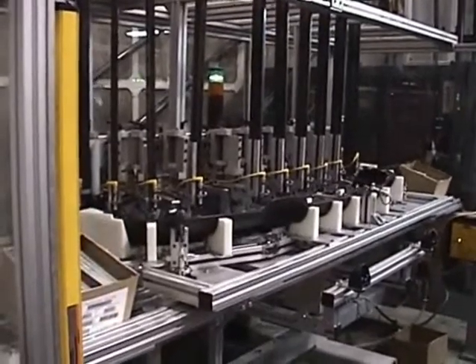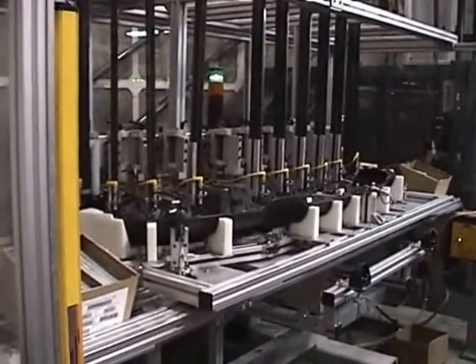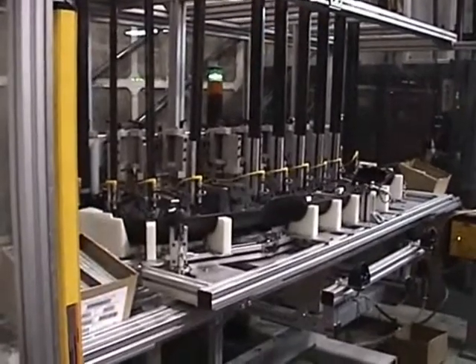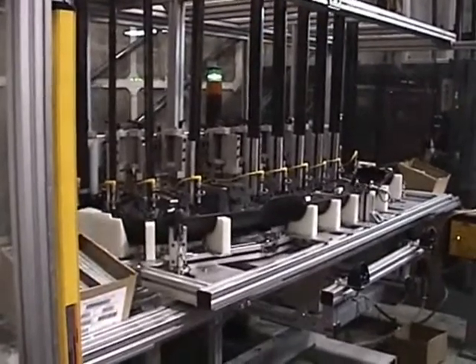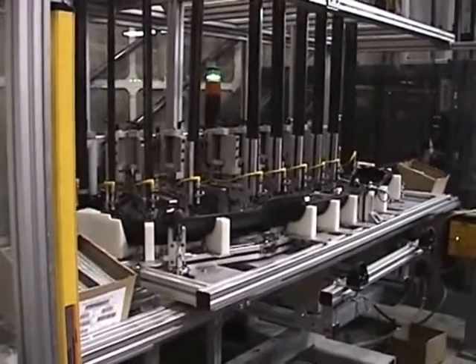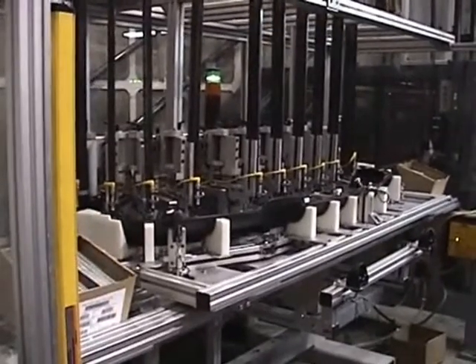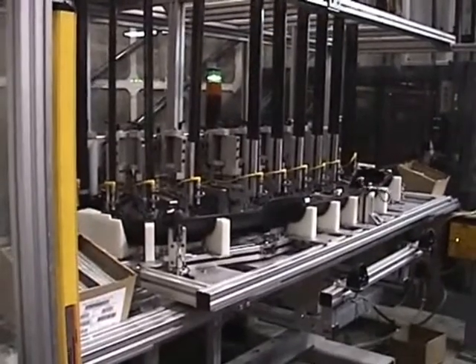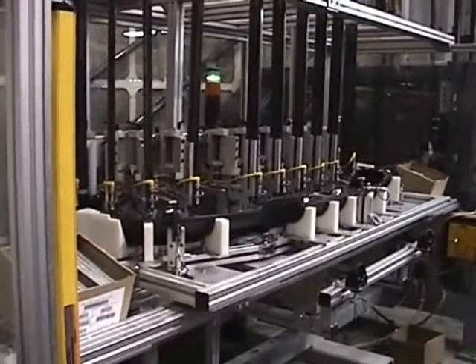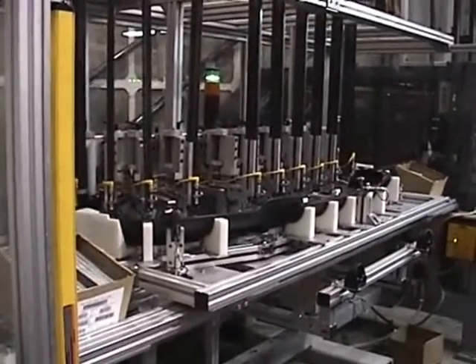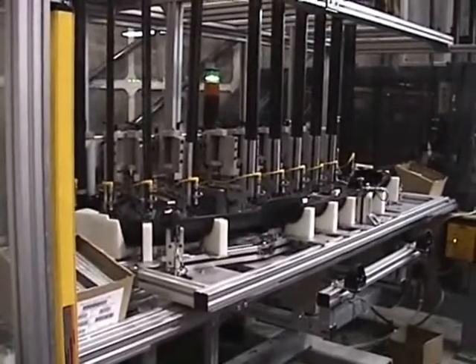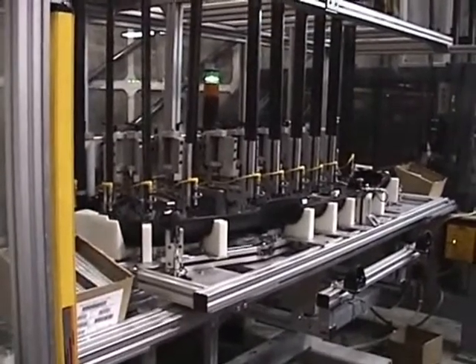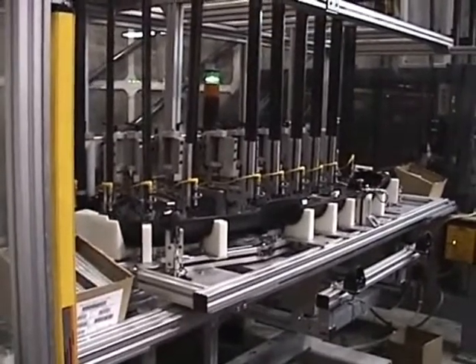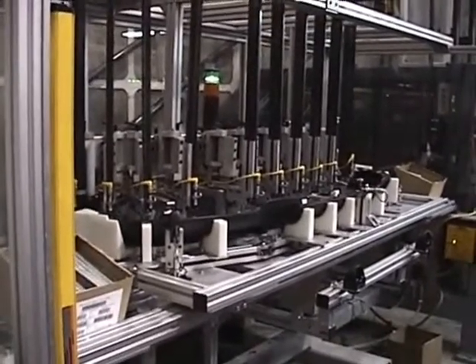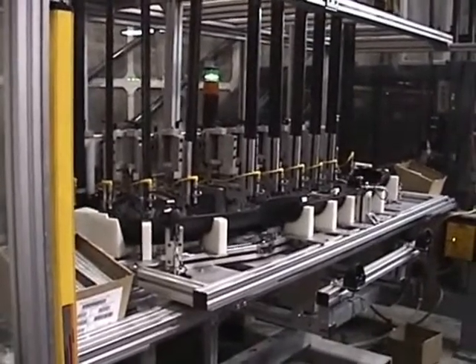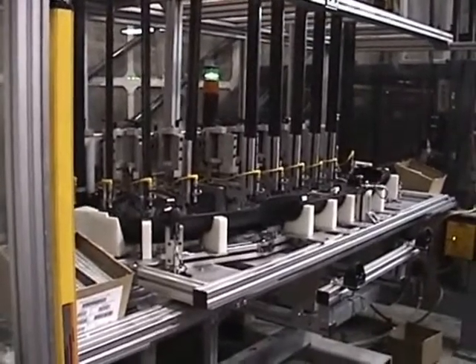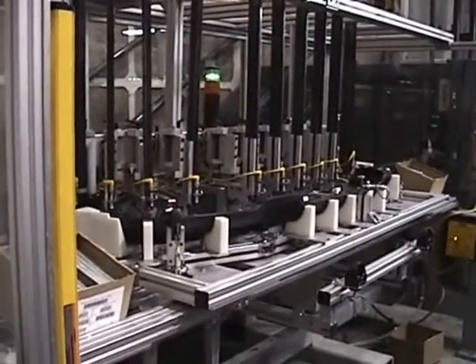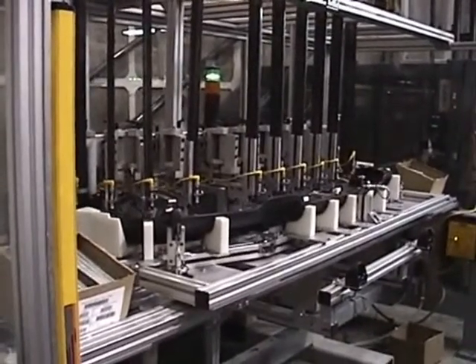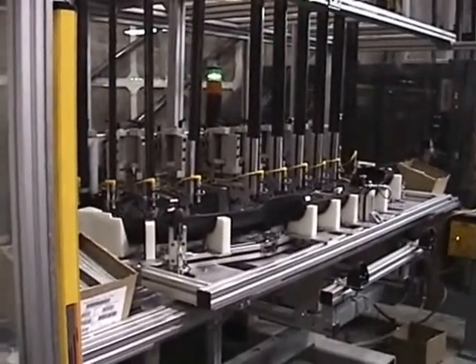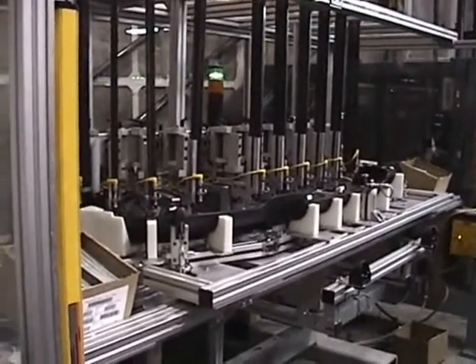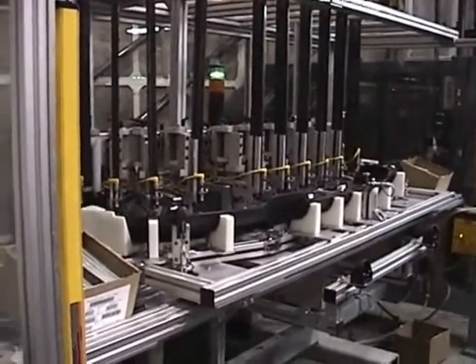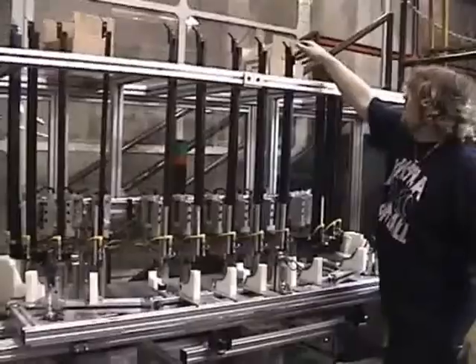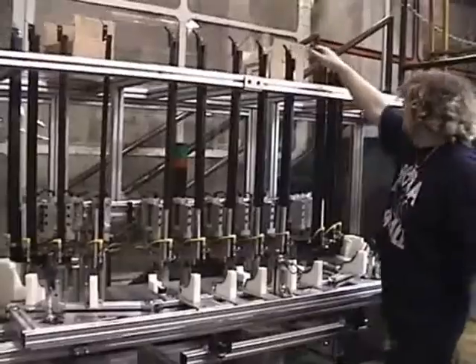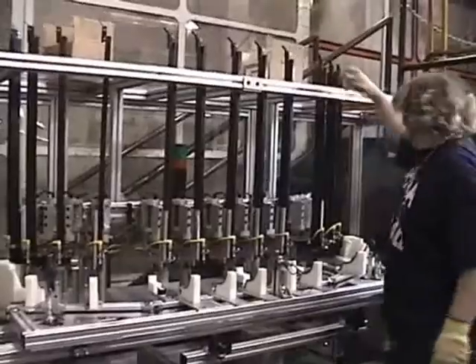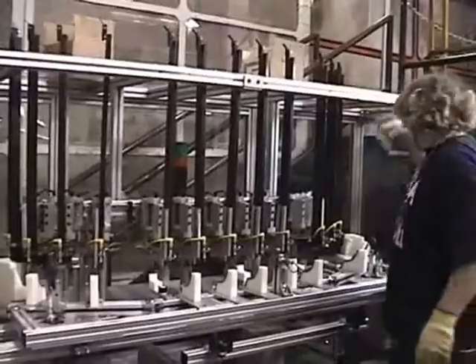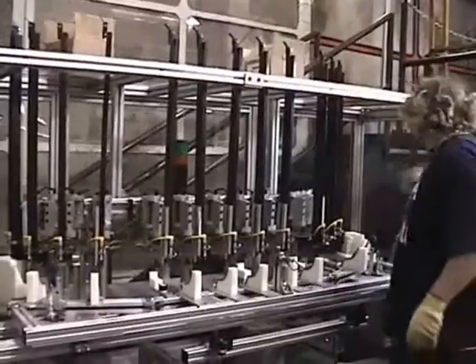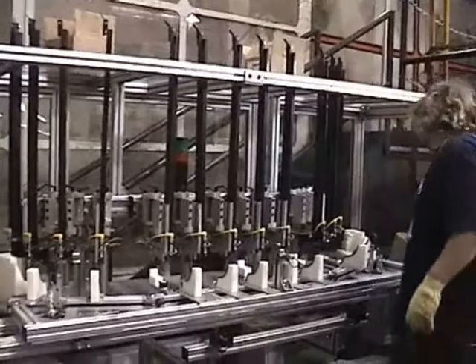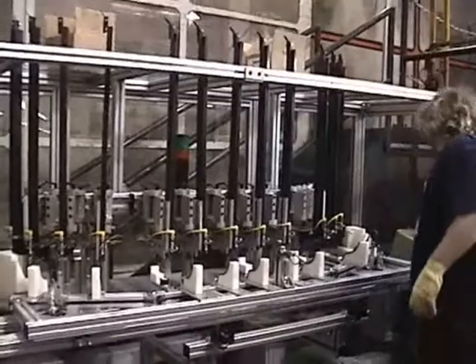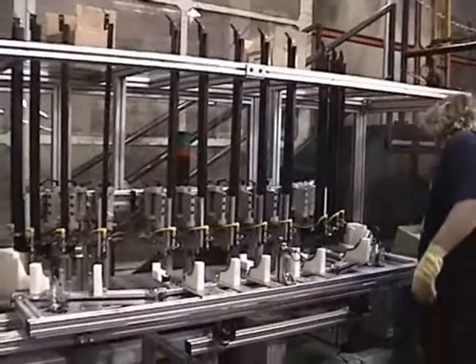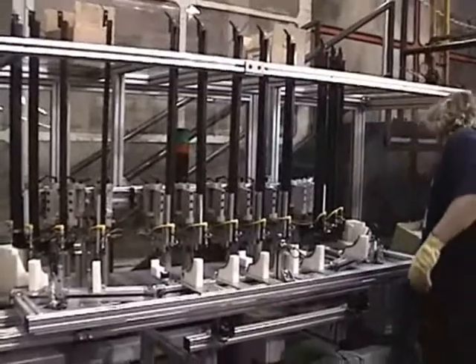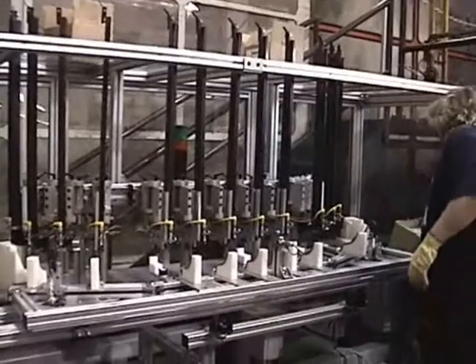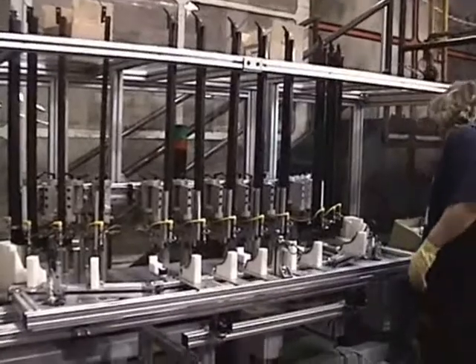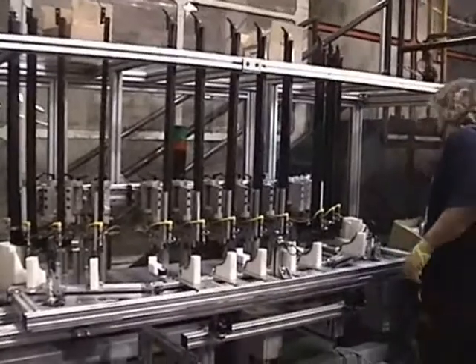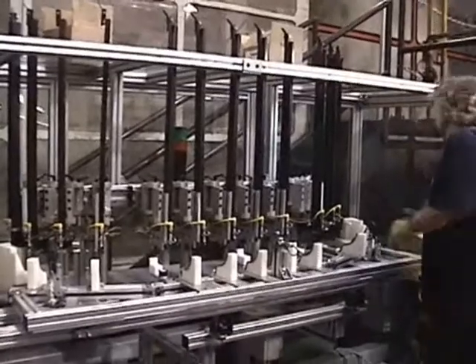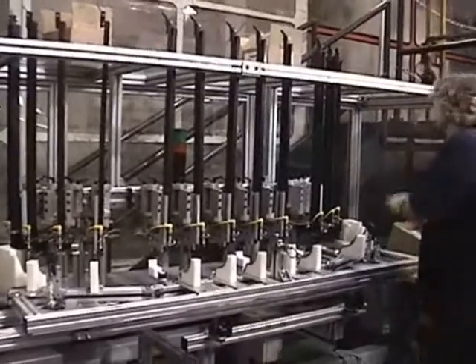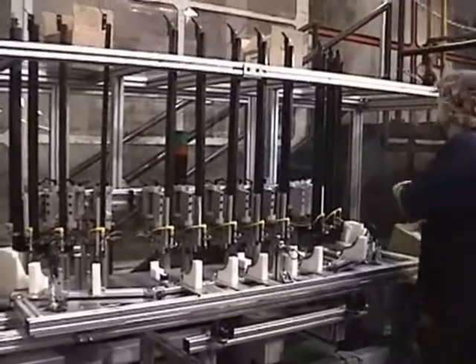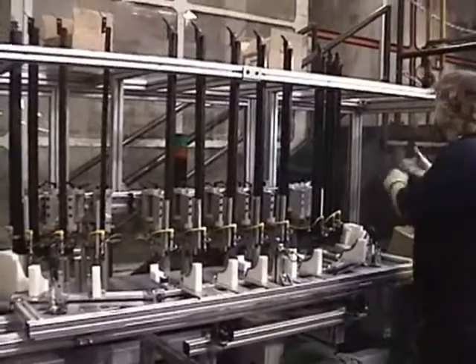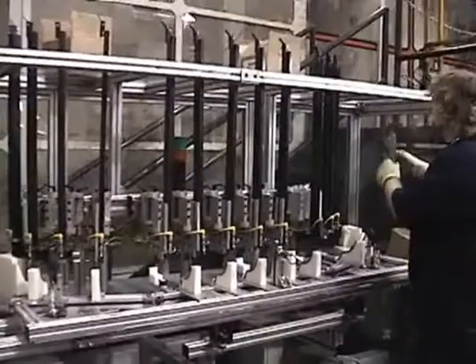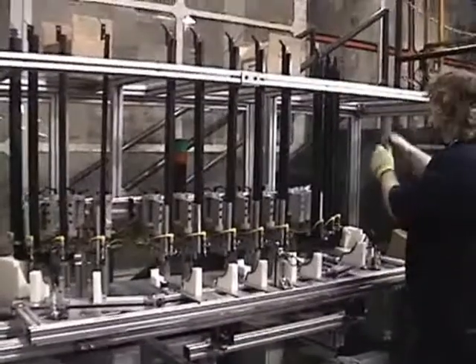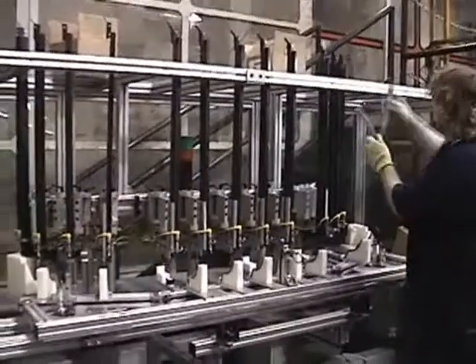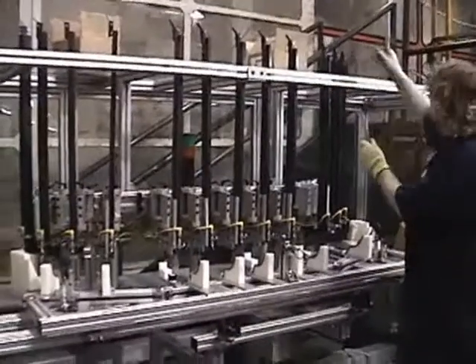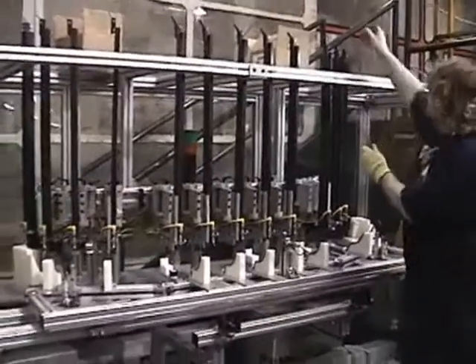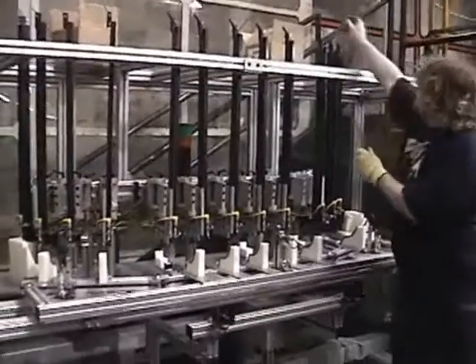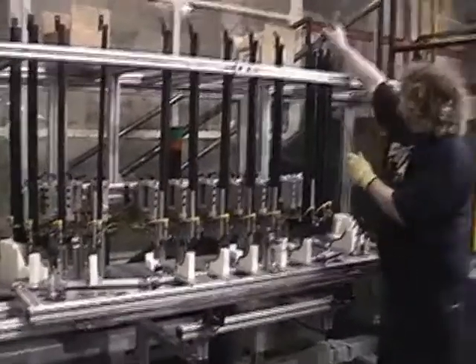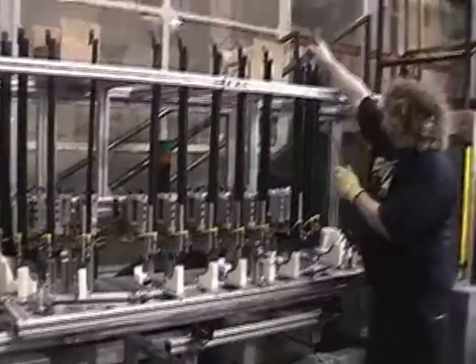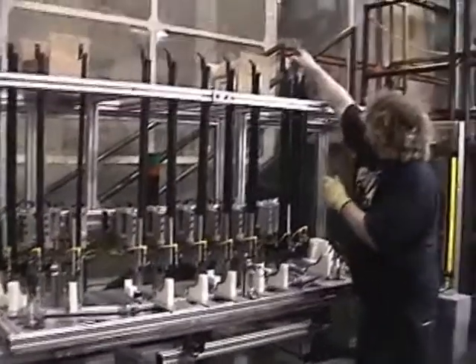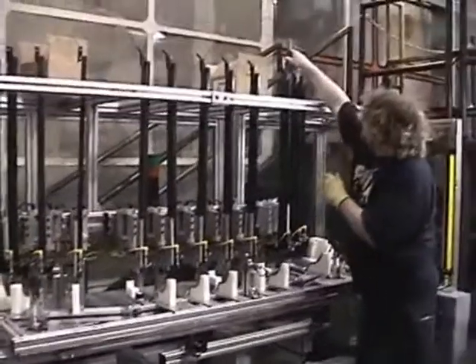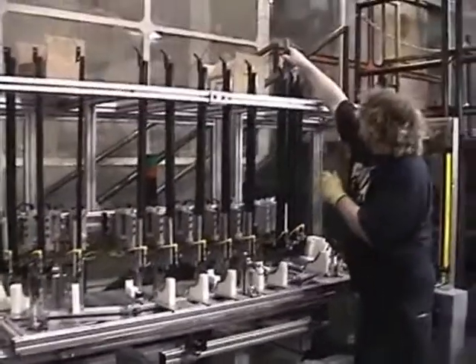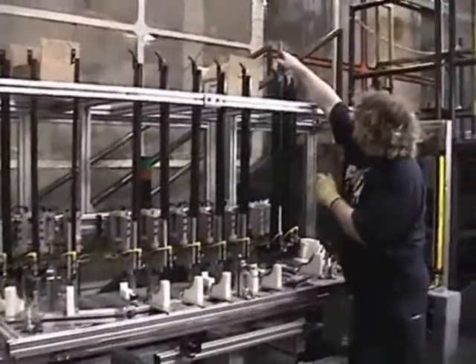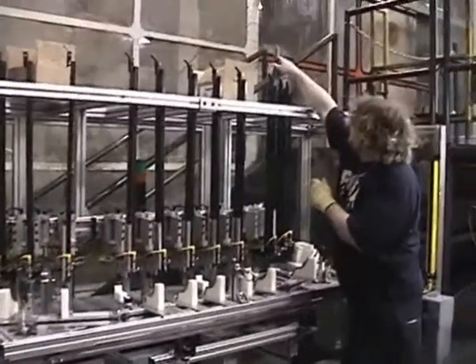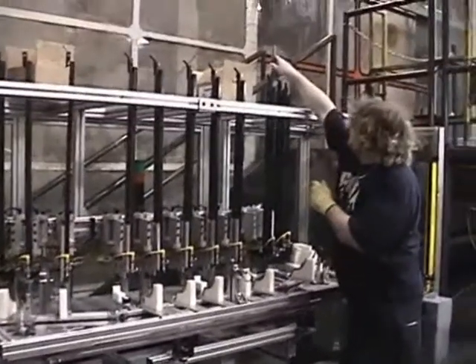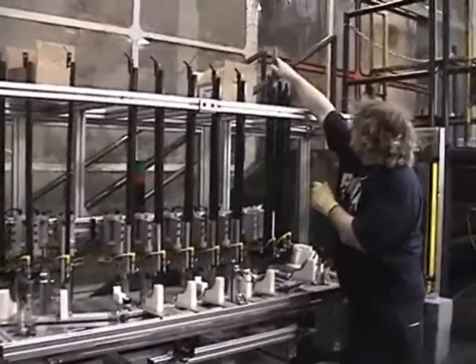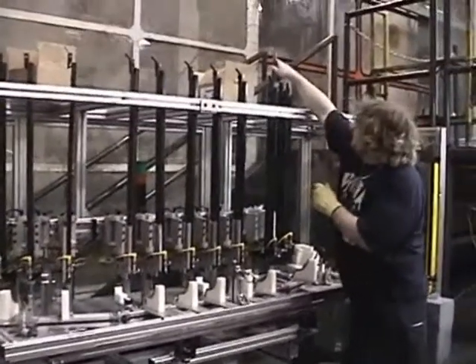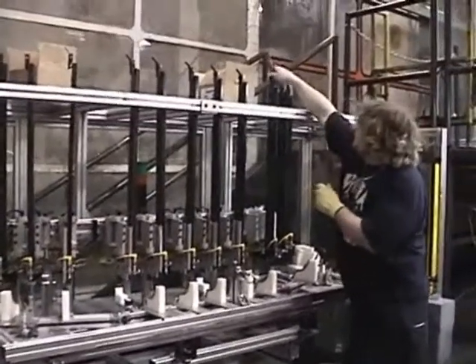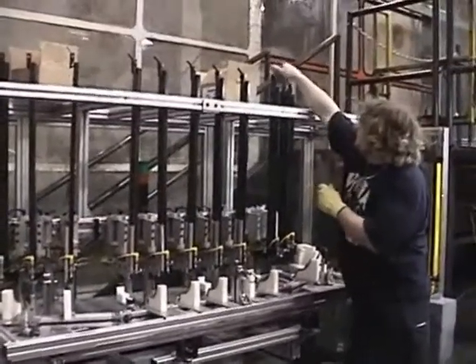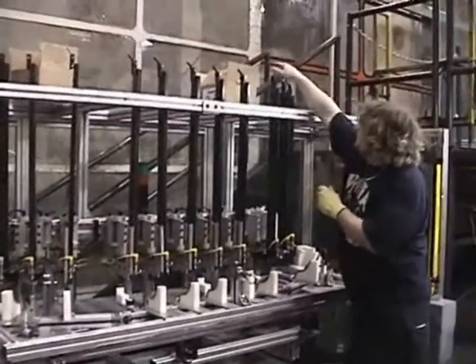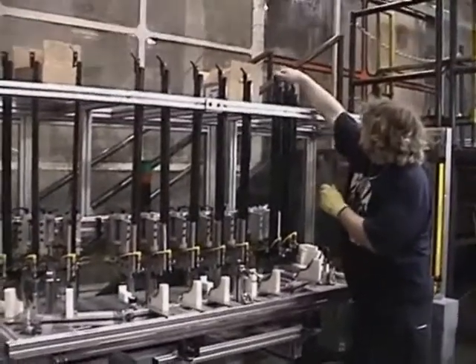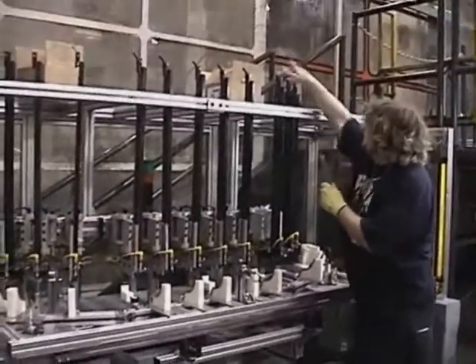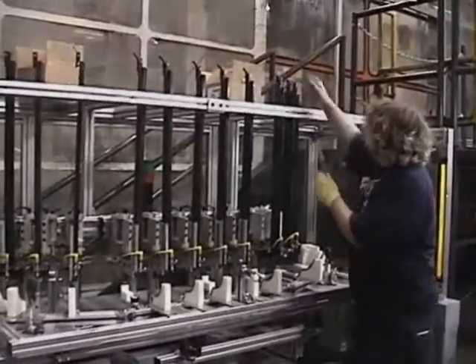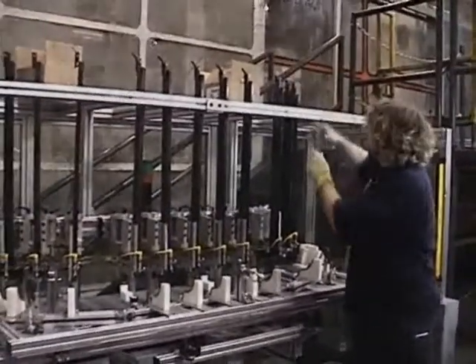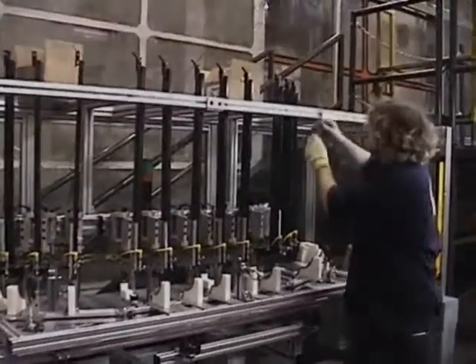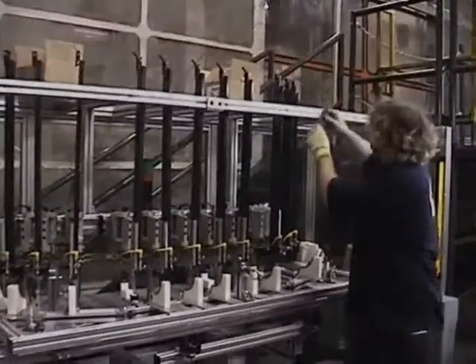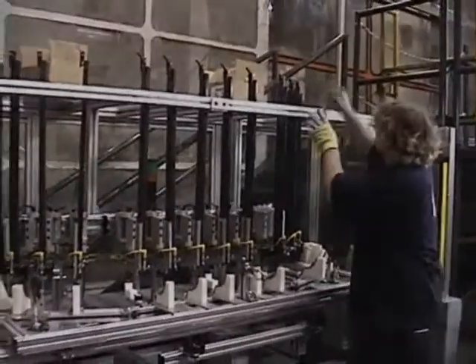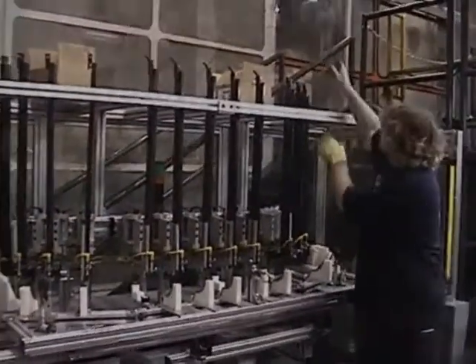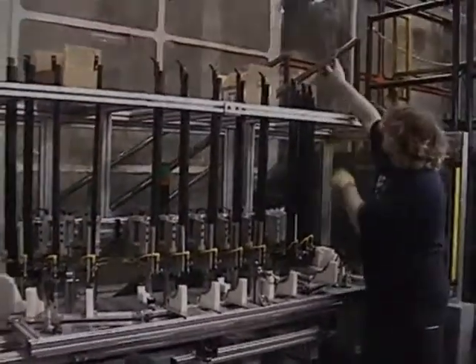Loading of the 30-part stacks into the assembly gun is fast, efficient, and eliminates all ergonomic concerns in the U-nut assembly process.